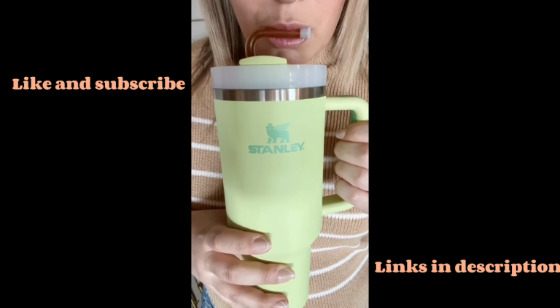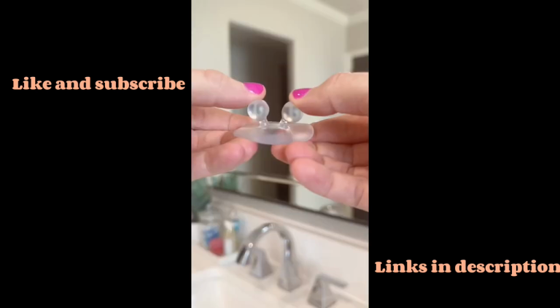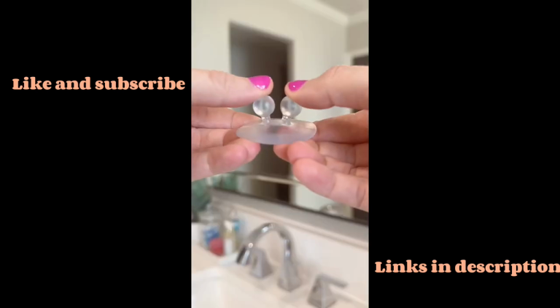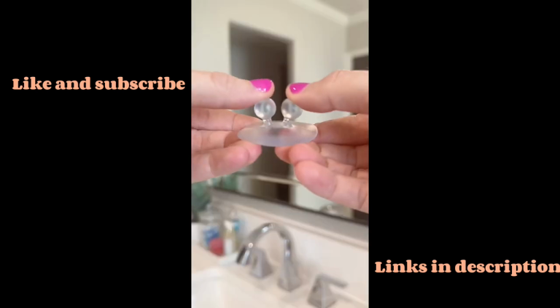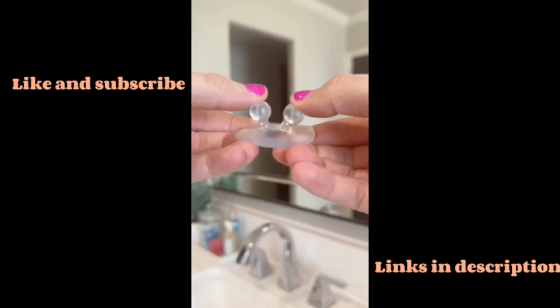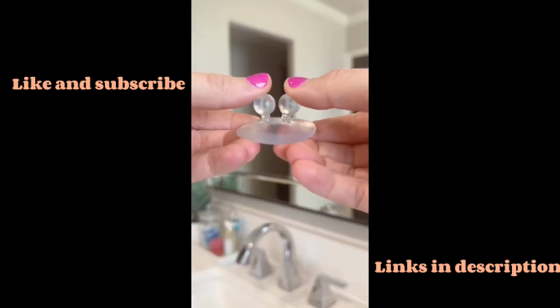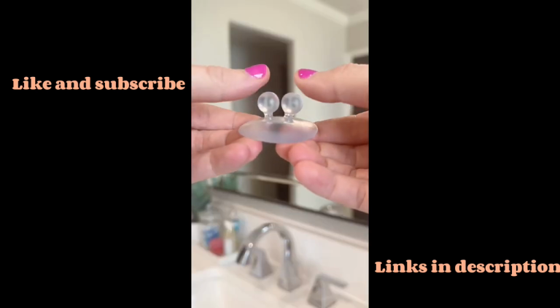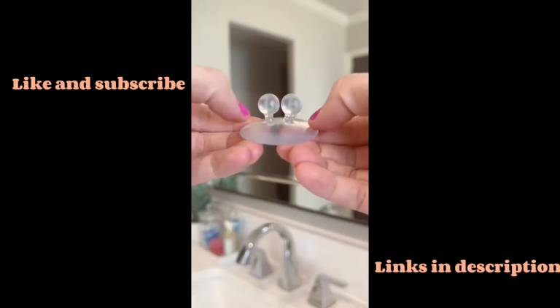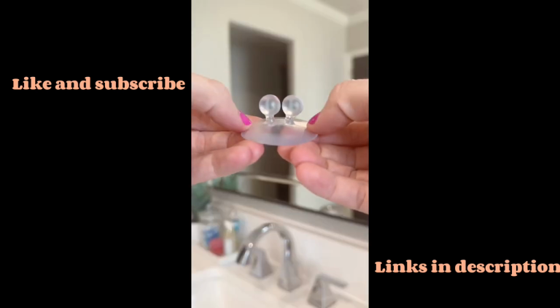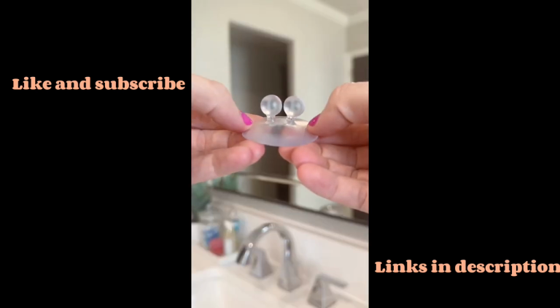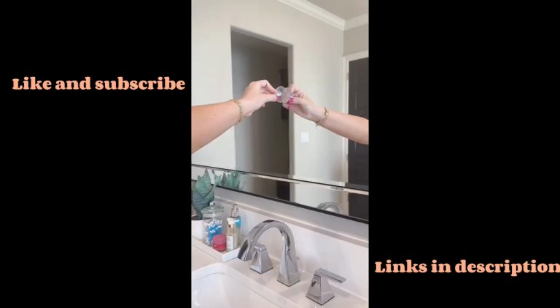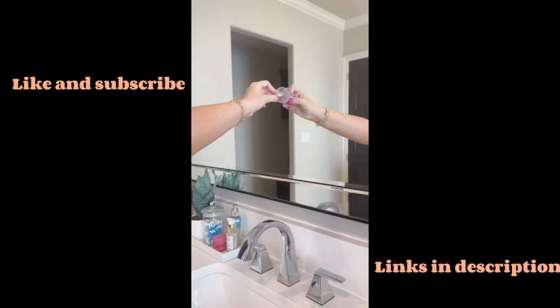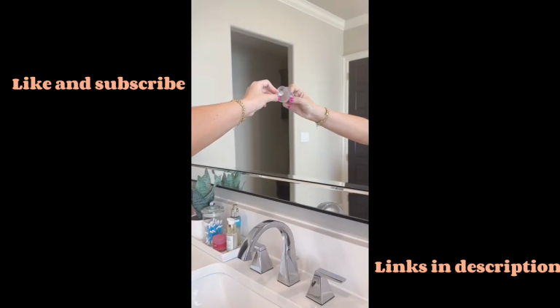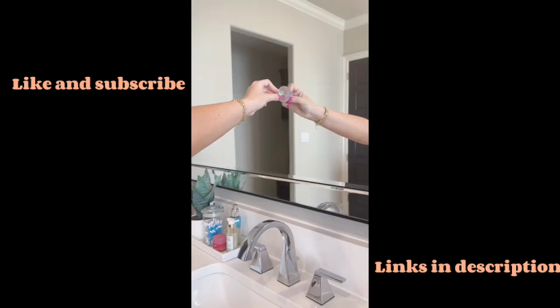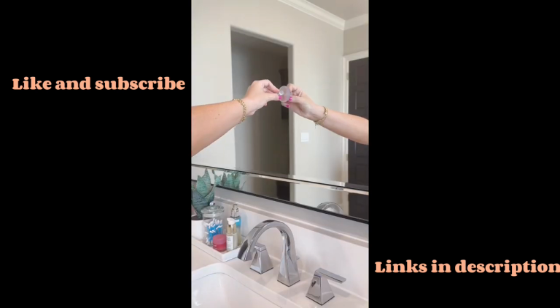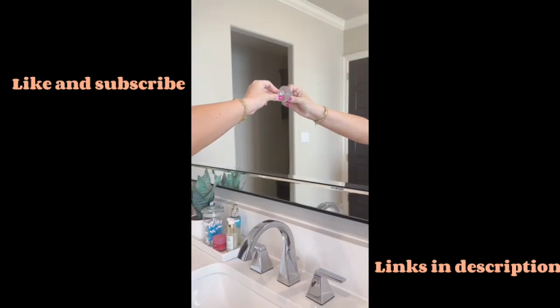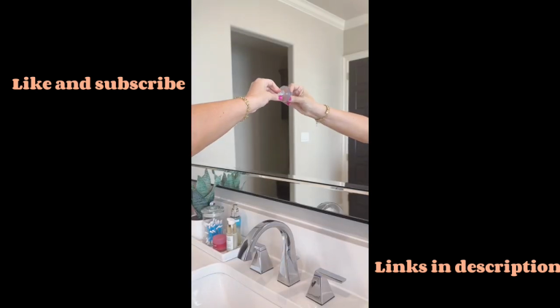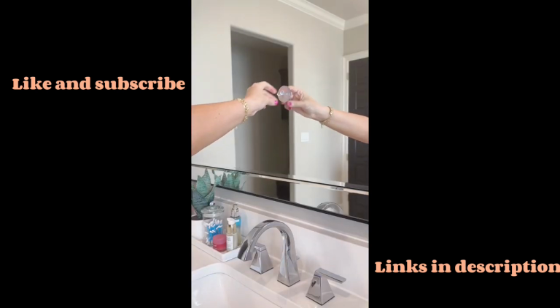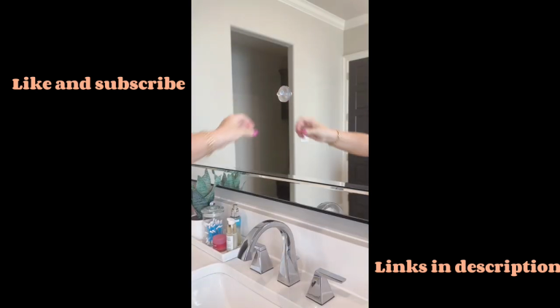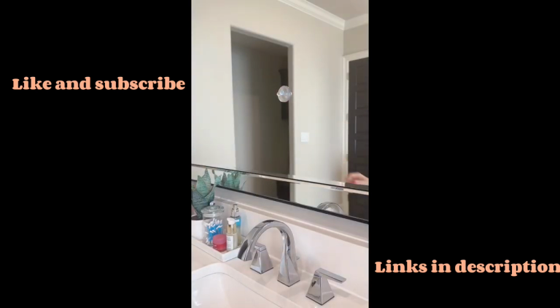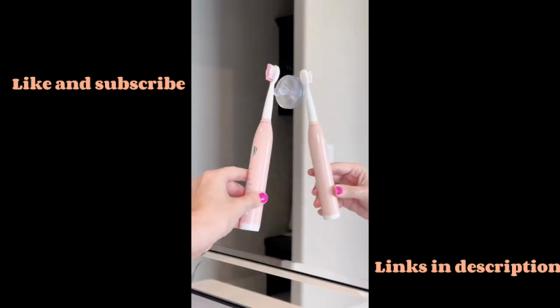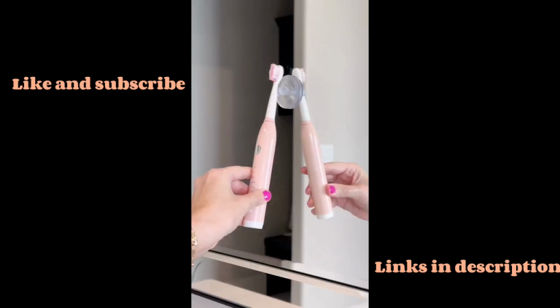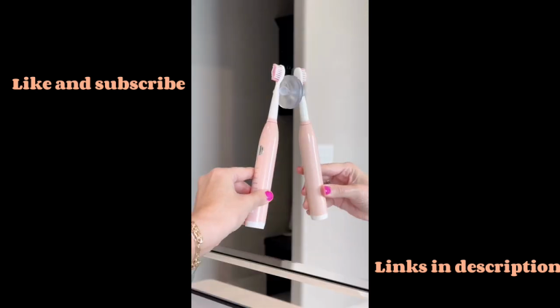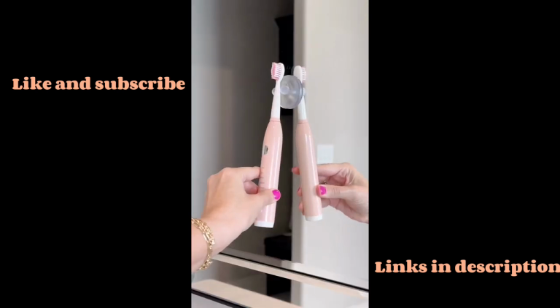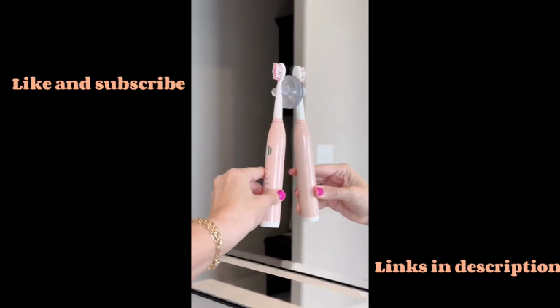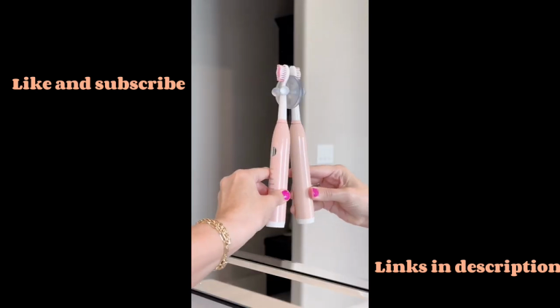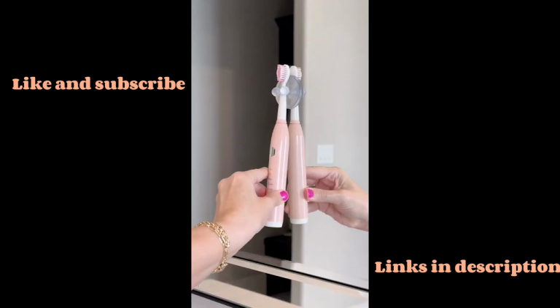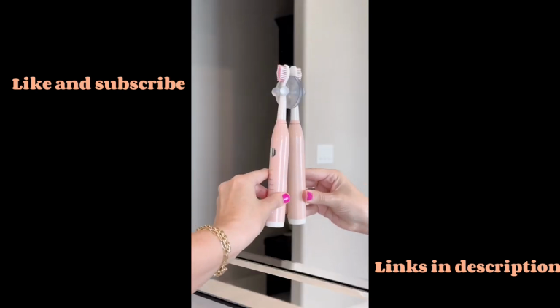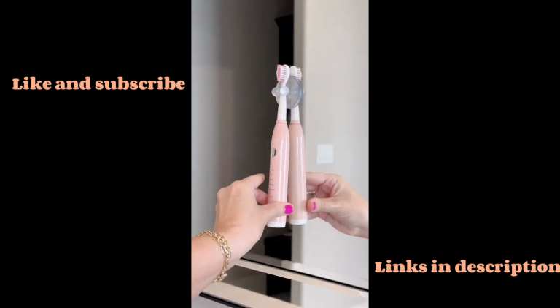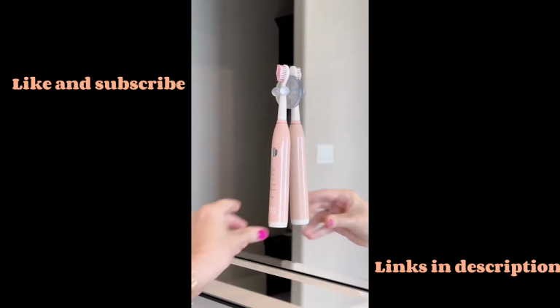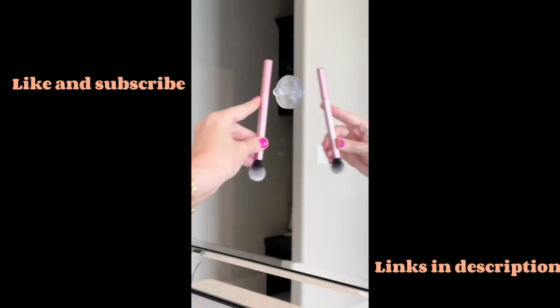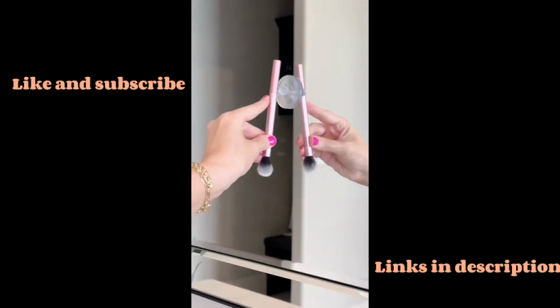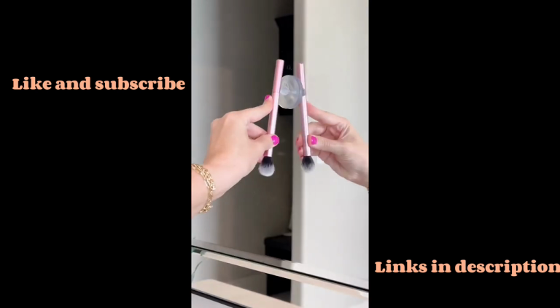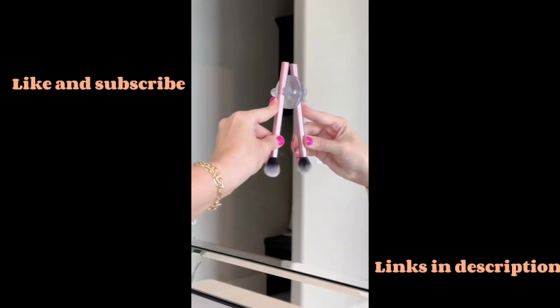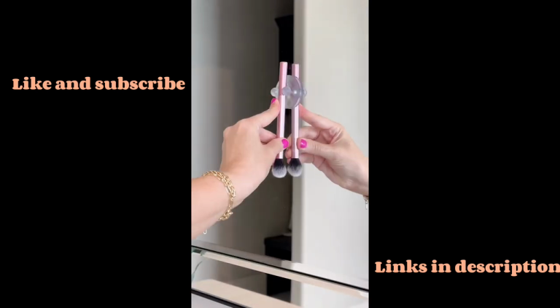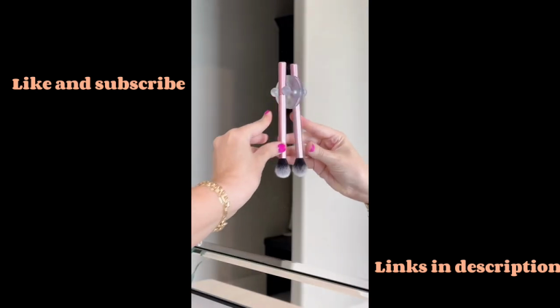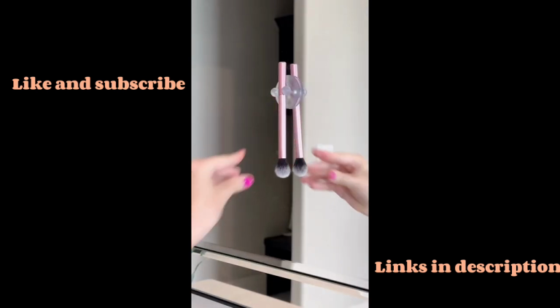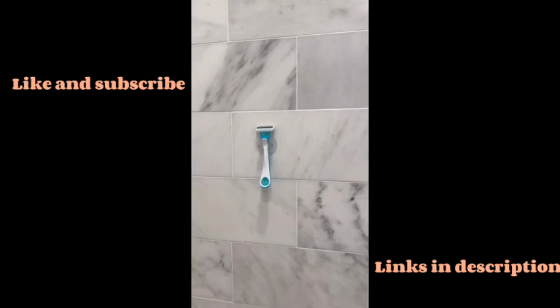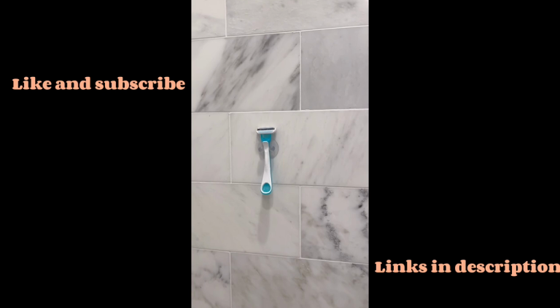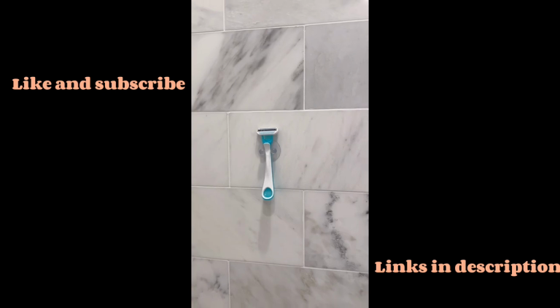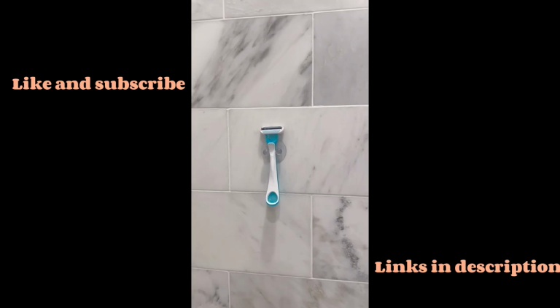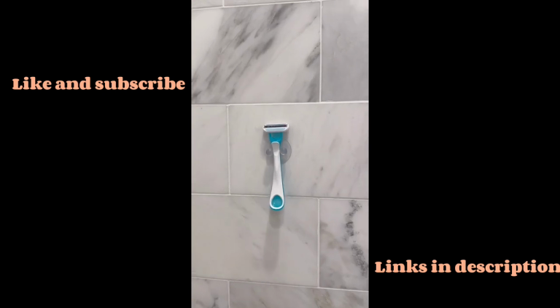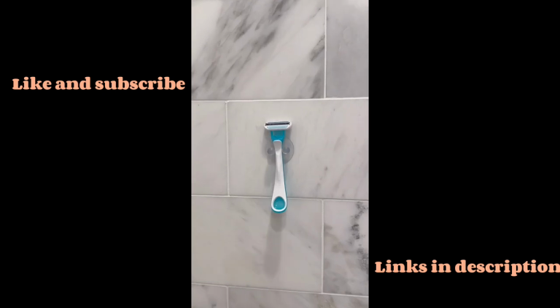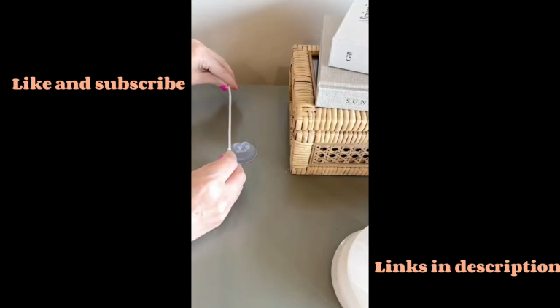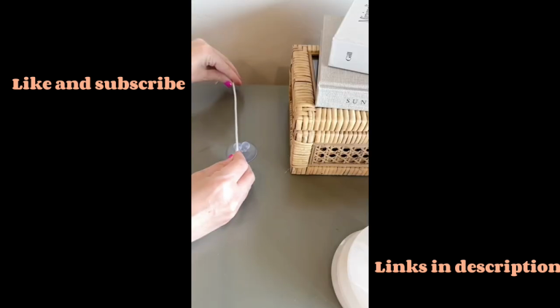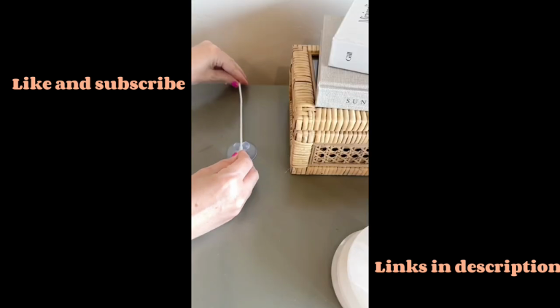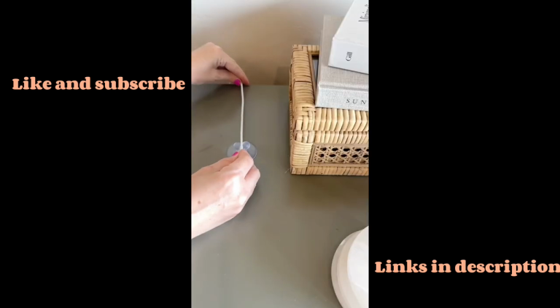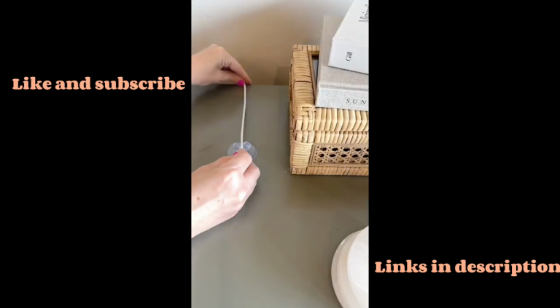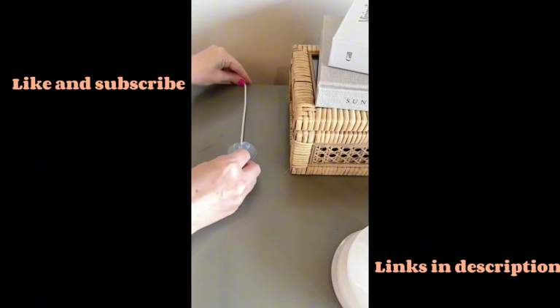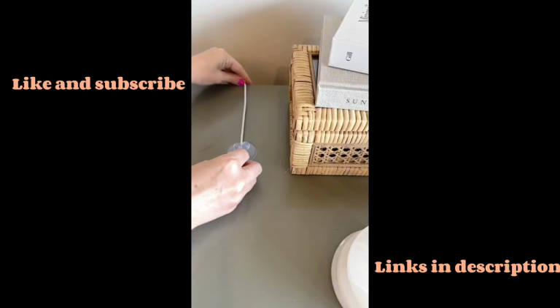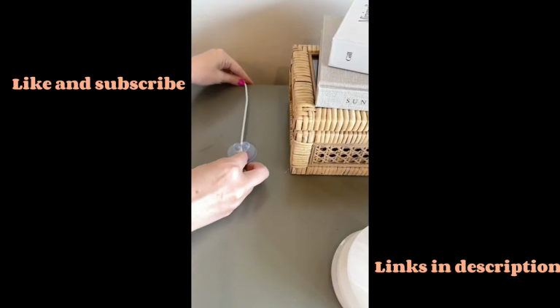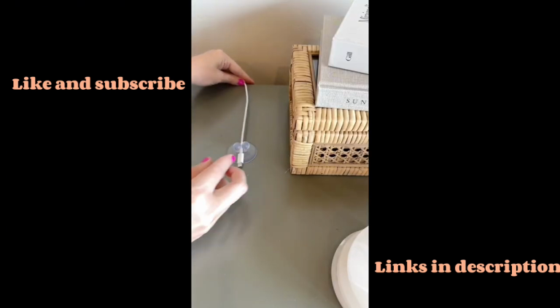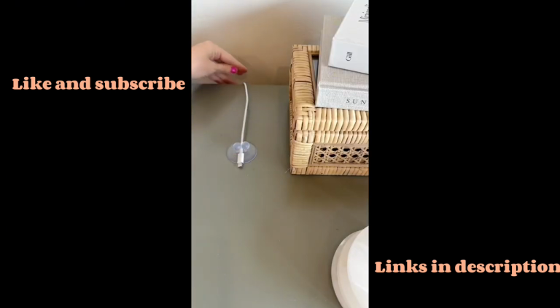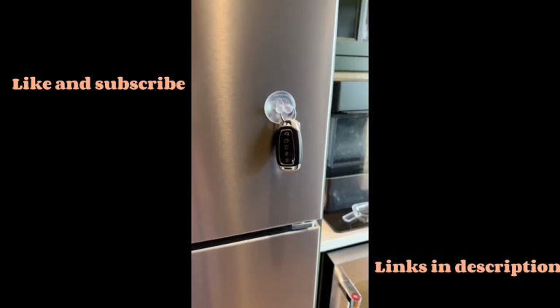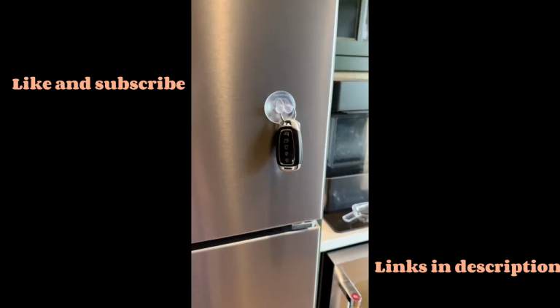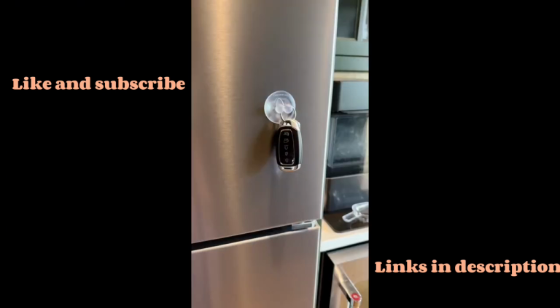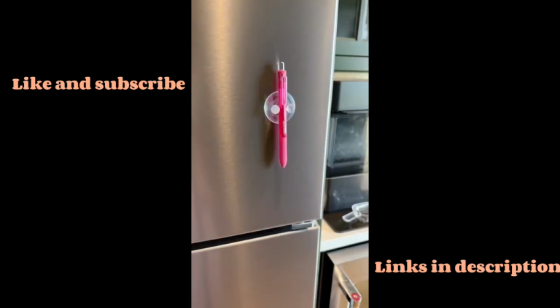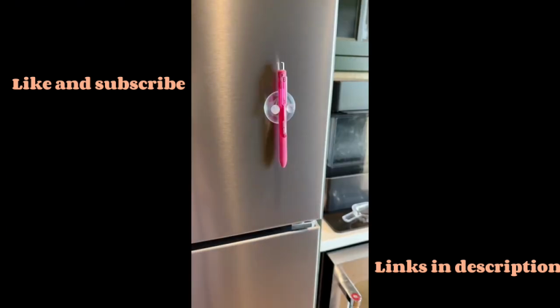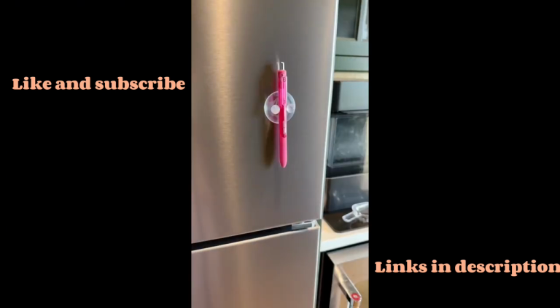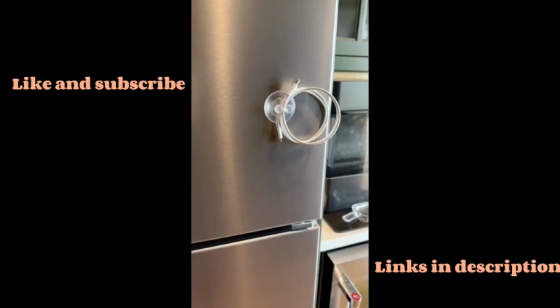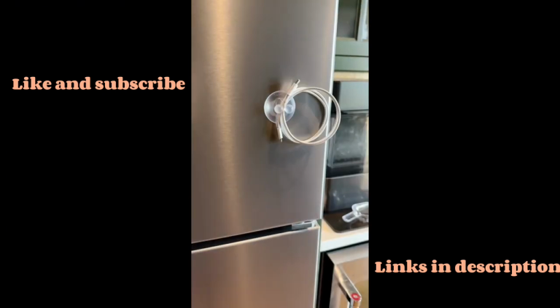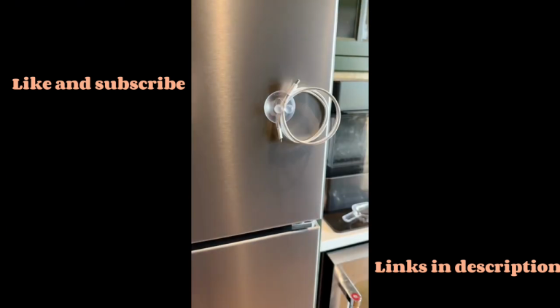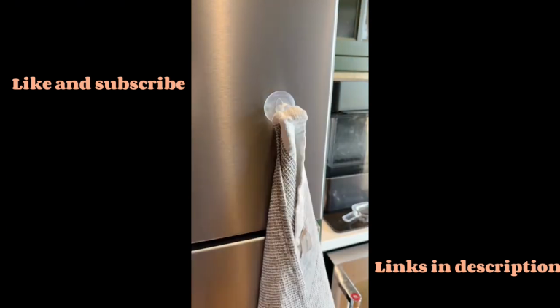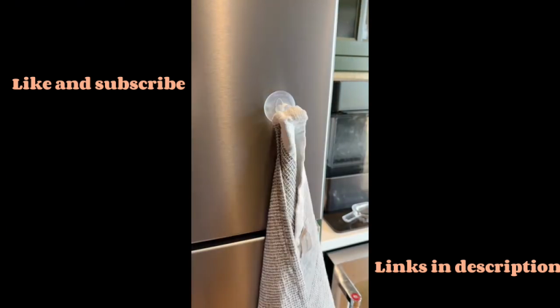These suction hooks stick to virtually any shiny surface and hold a variety of daily necessities from keys to toothbrushes, hand towels, and more.